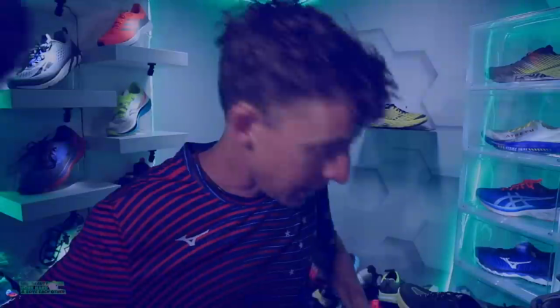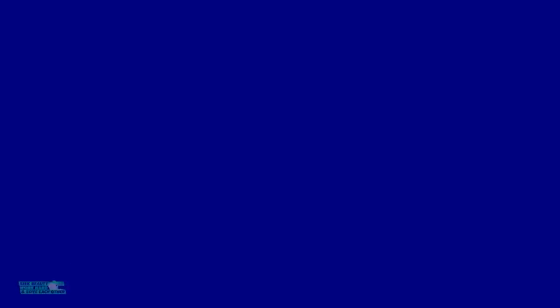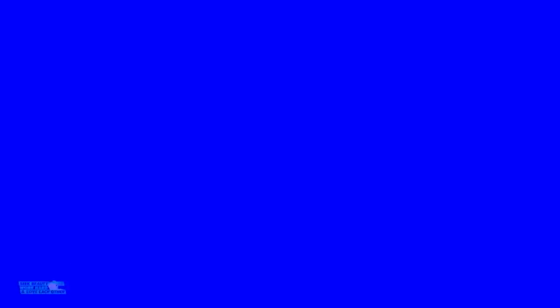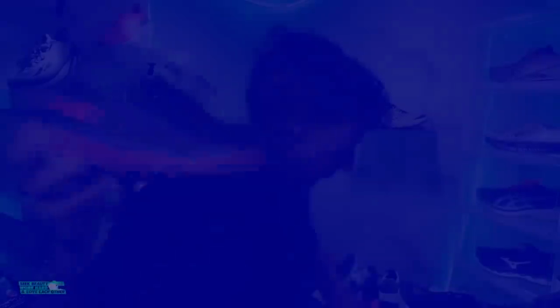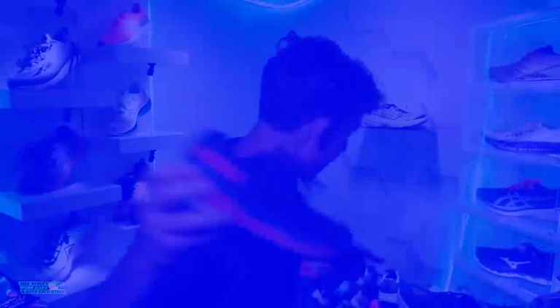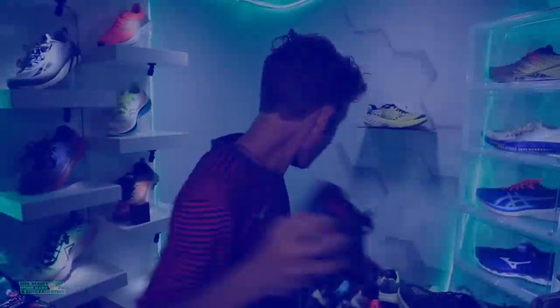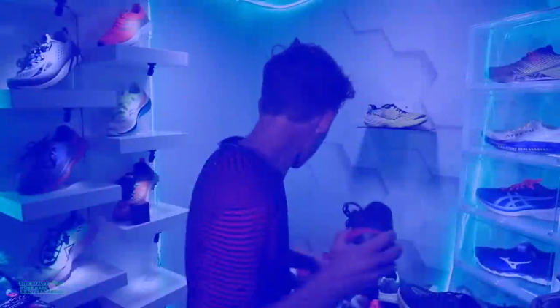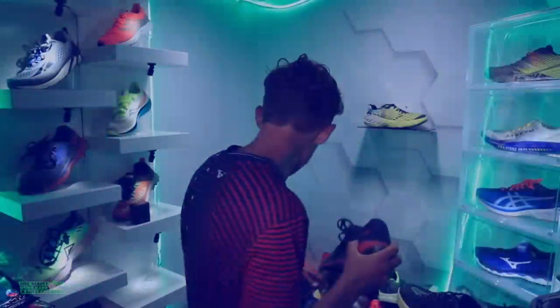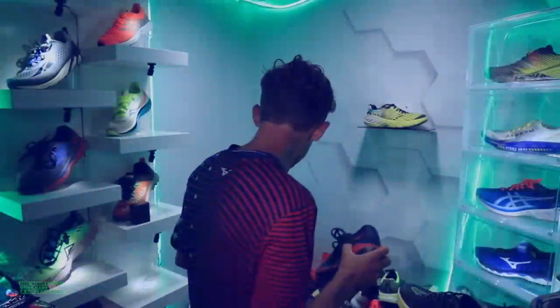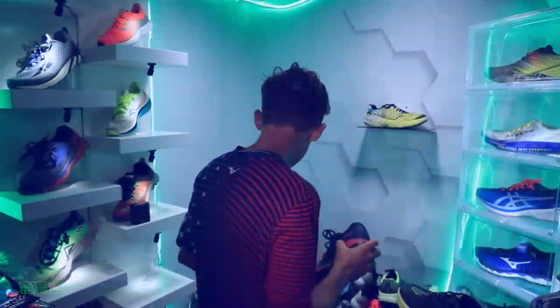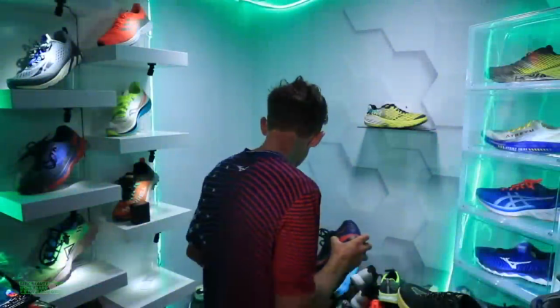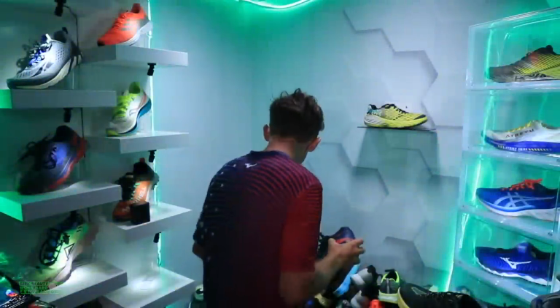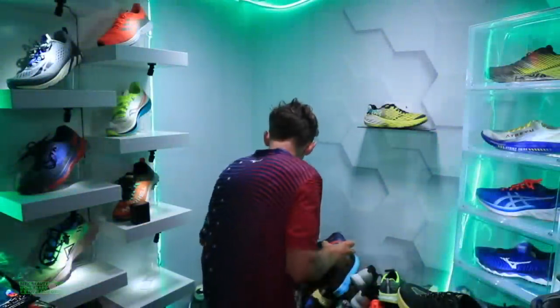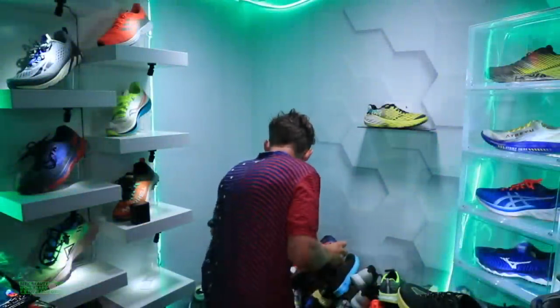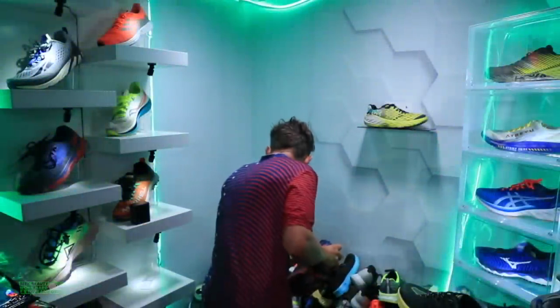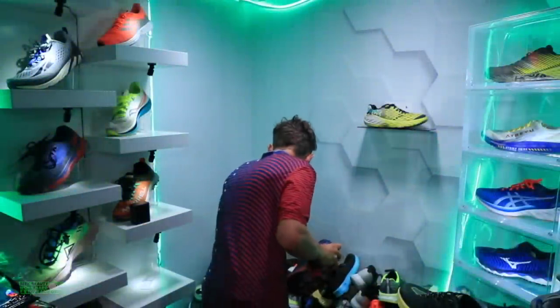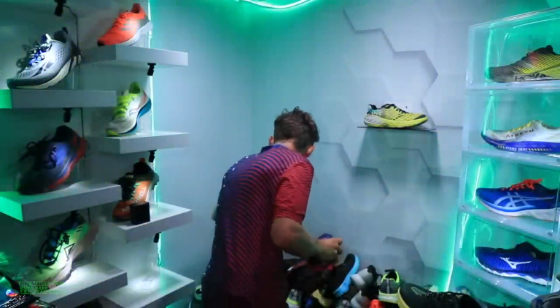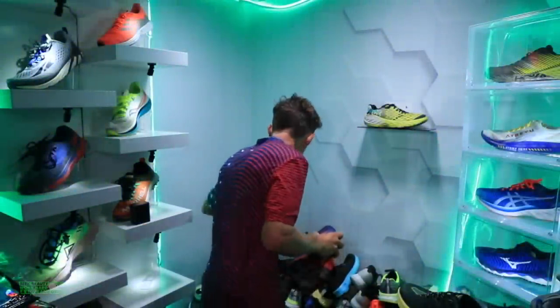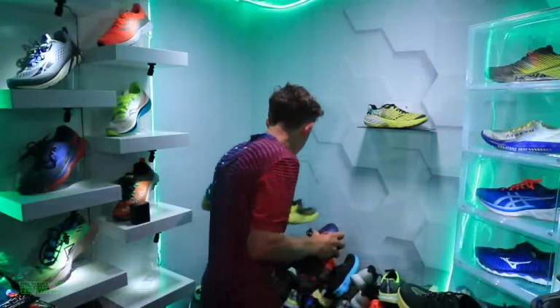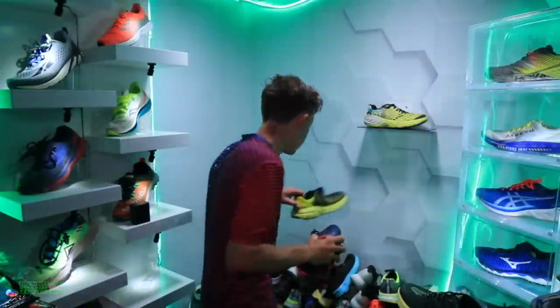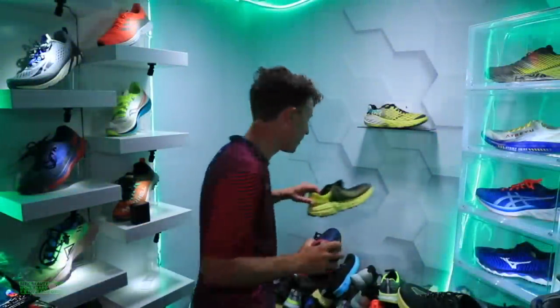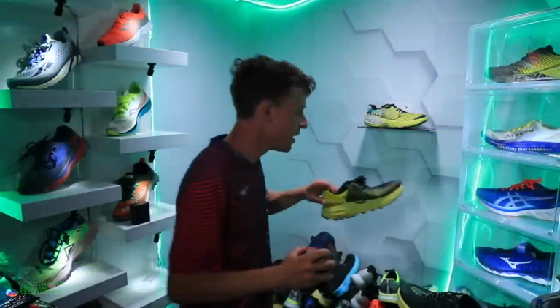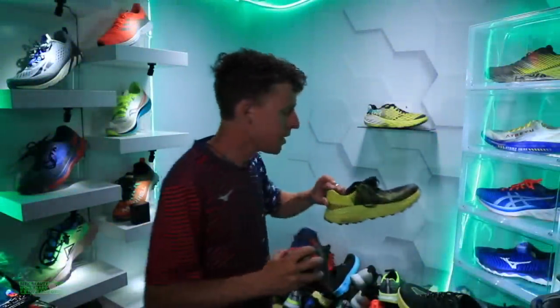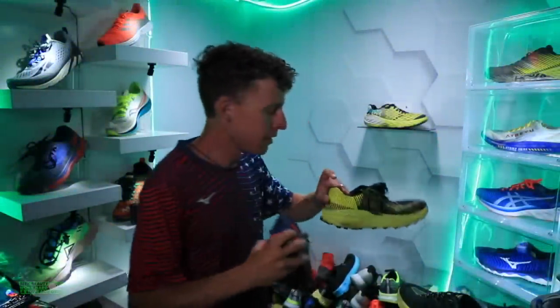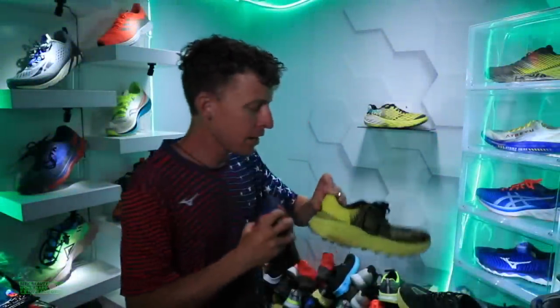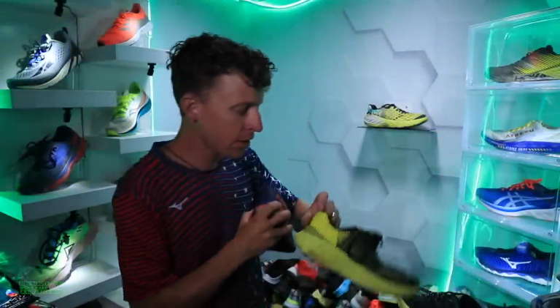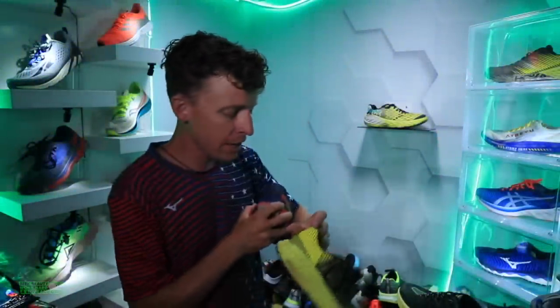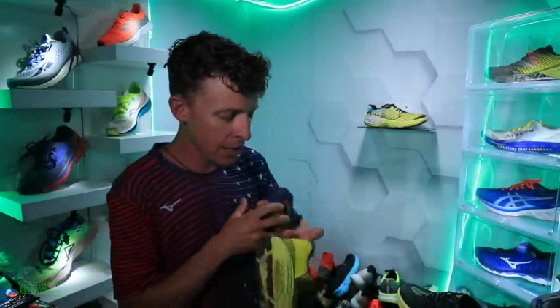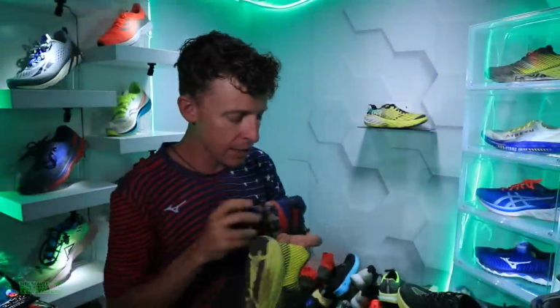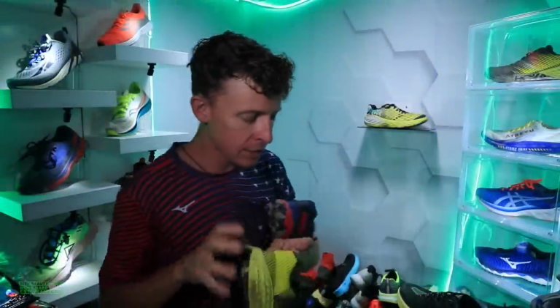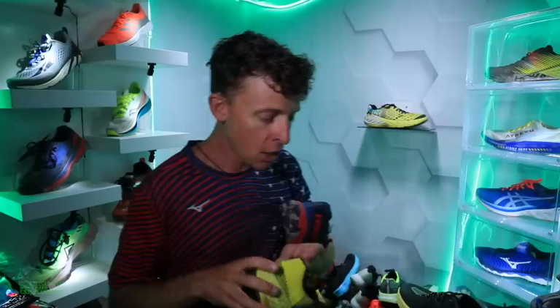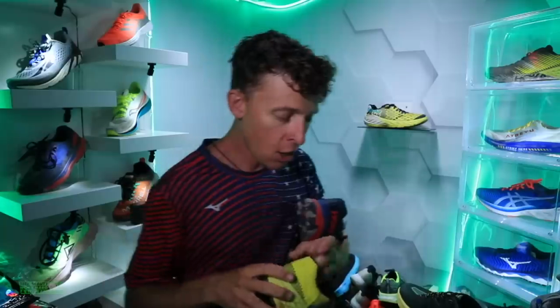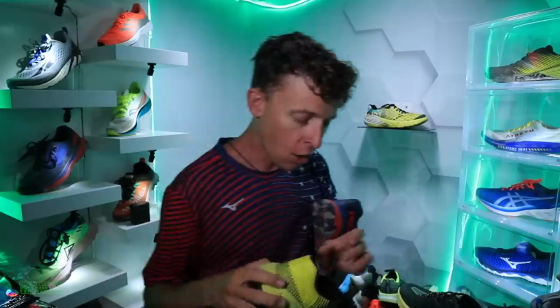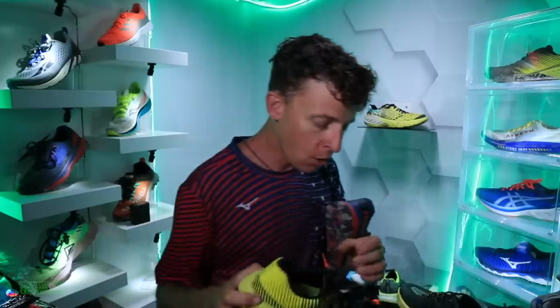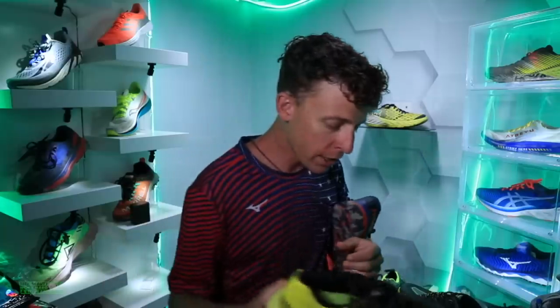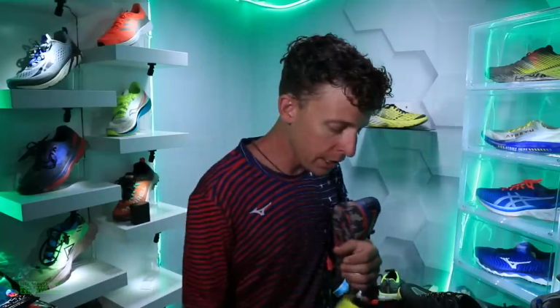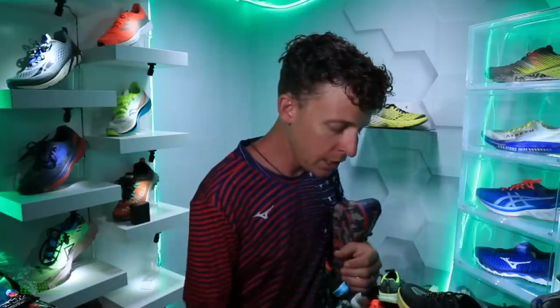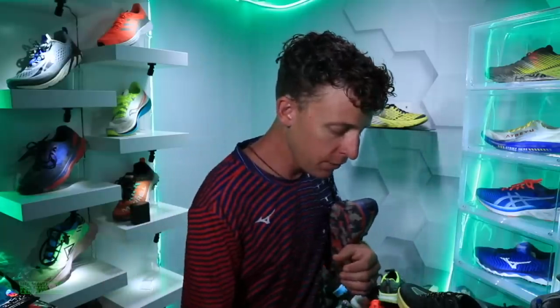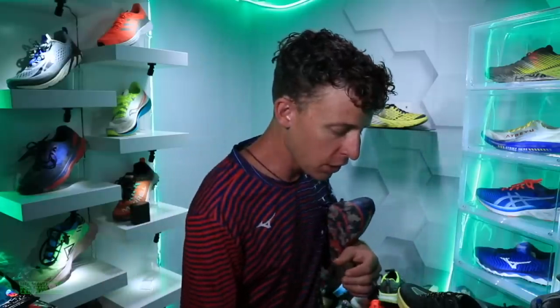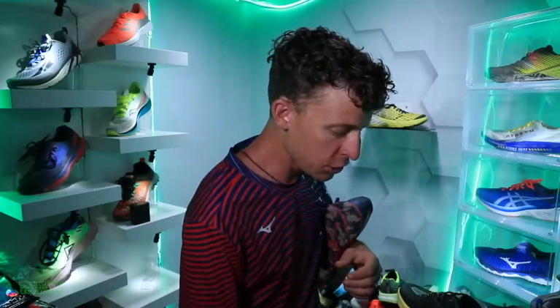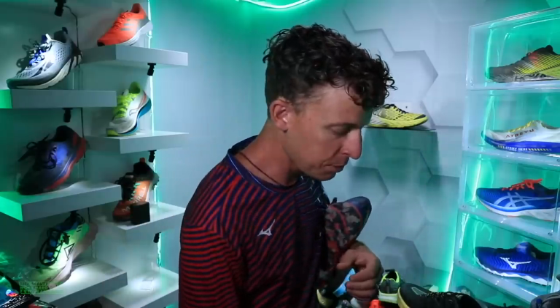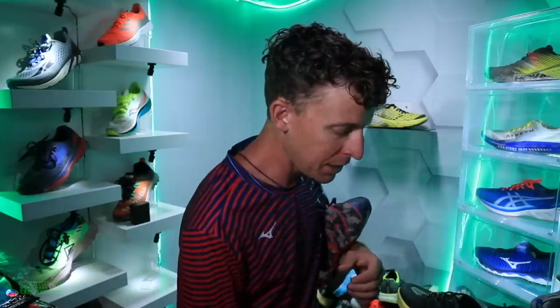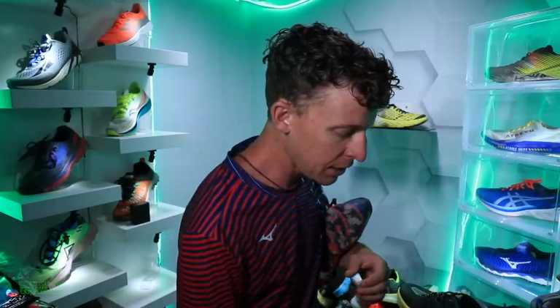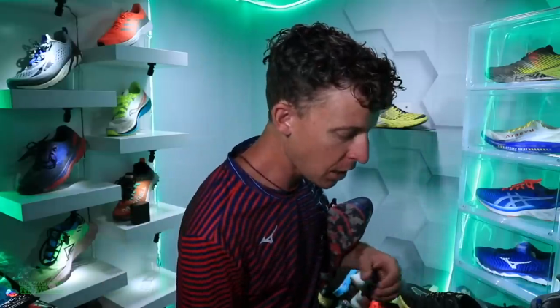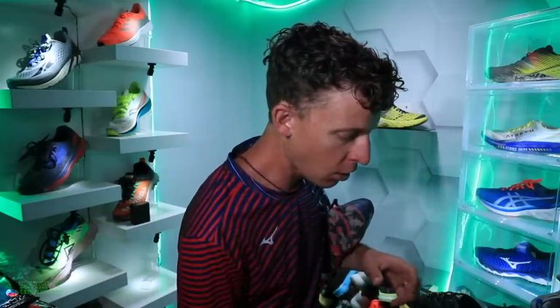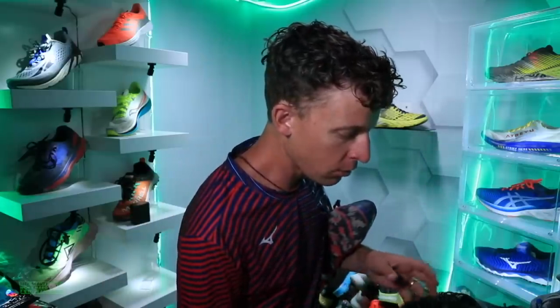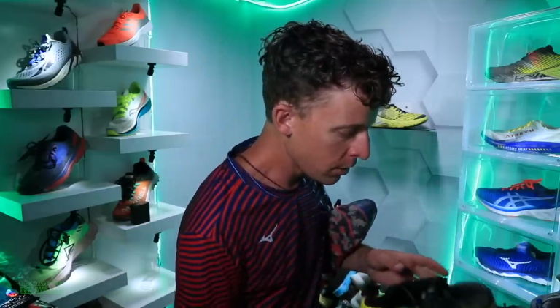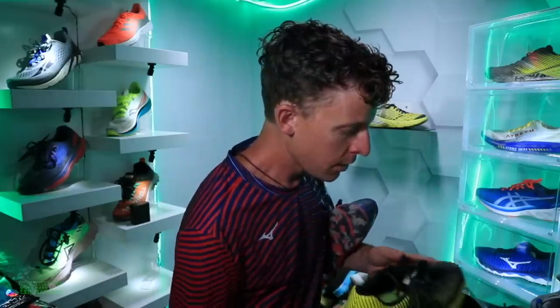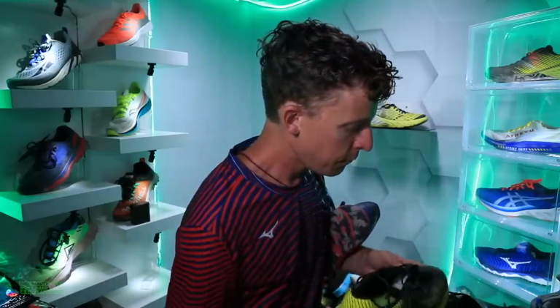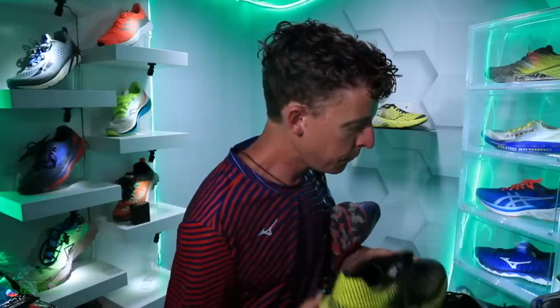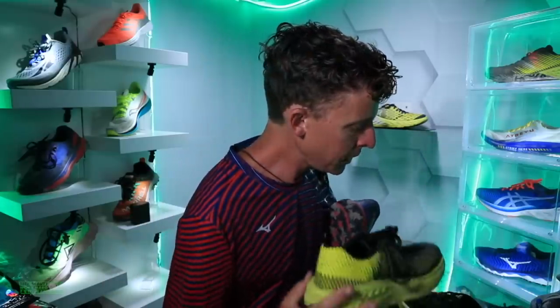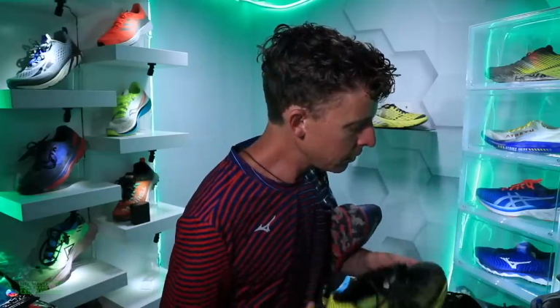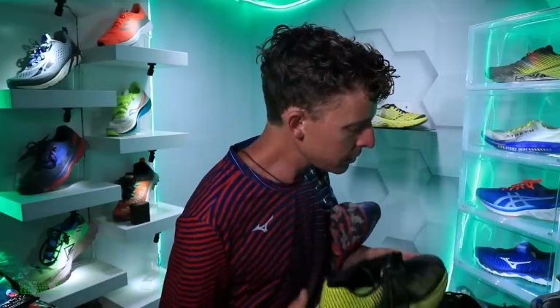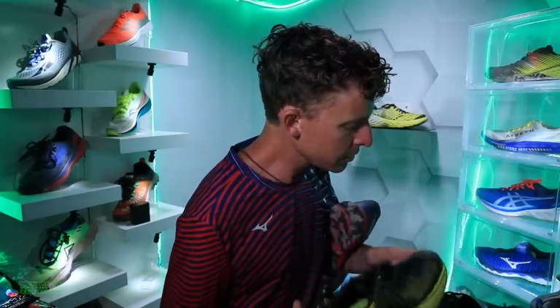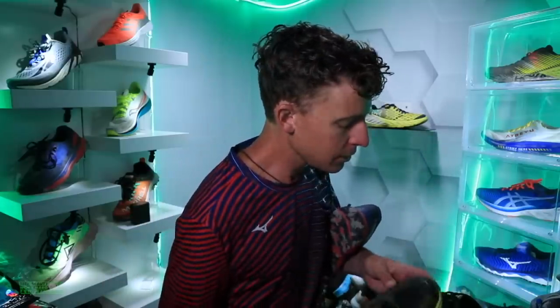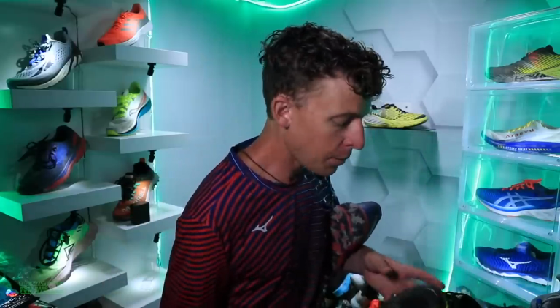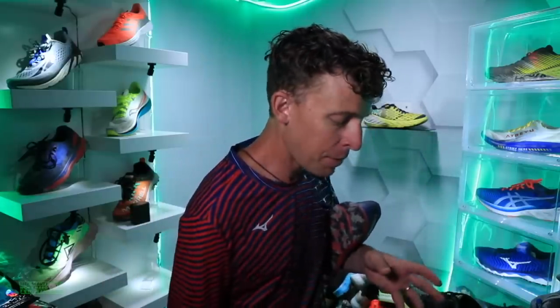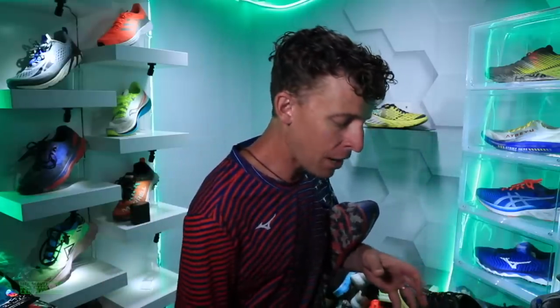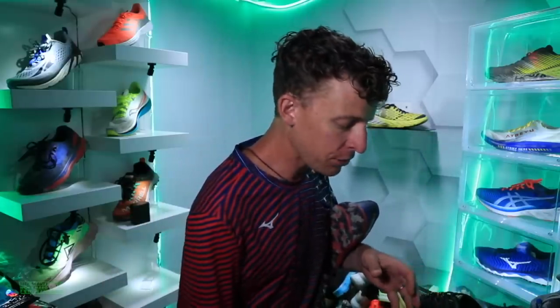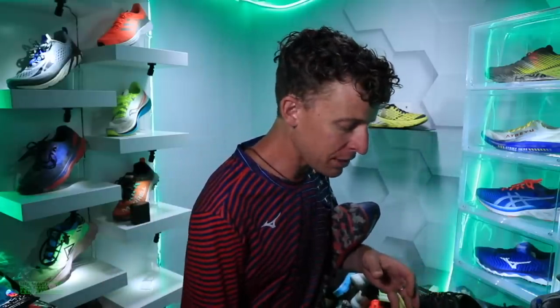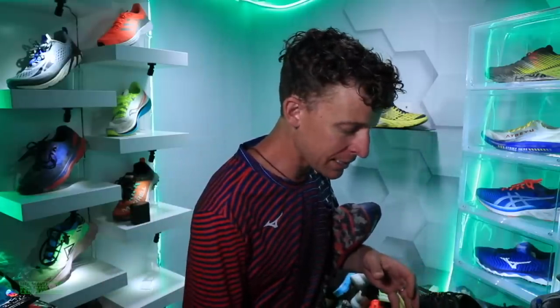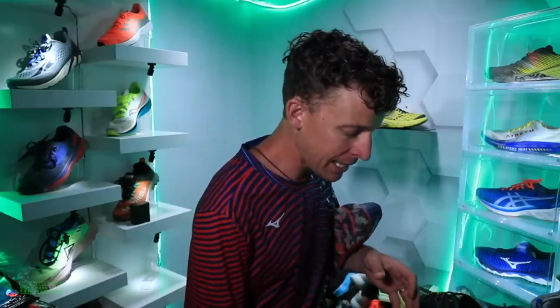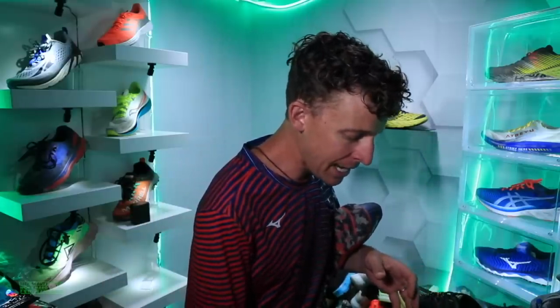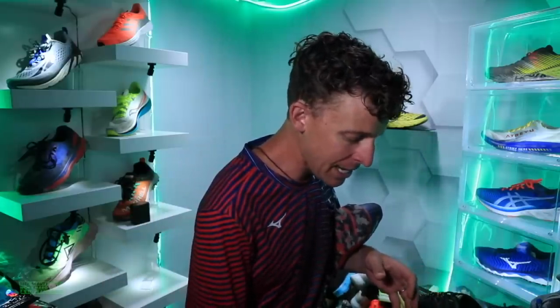I cannot resist. I know it's right here. There it is. Hoka EVO Speedgoat. Feels about the same.